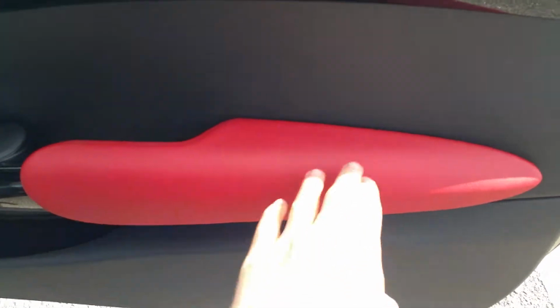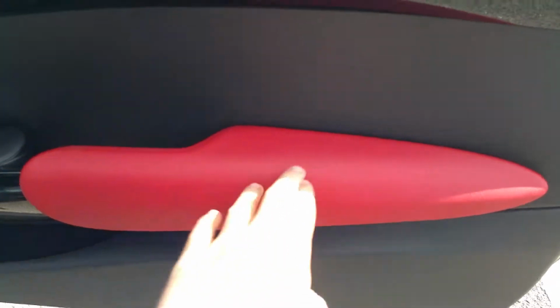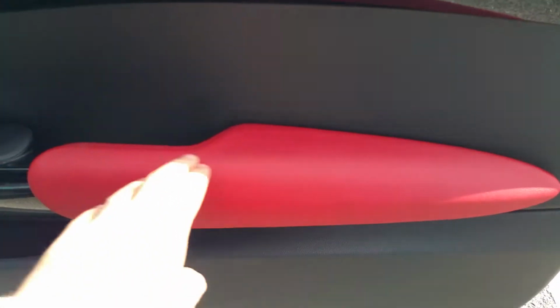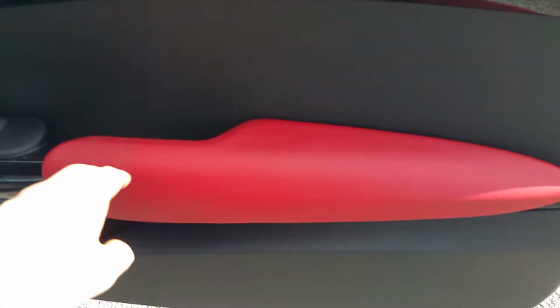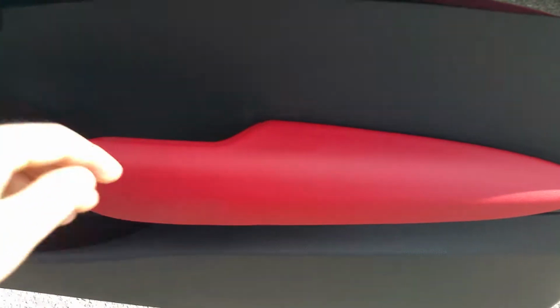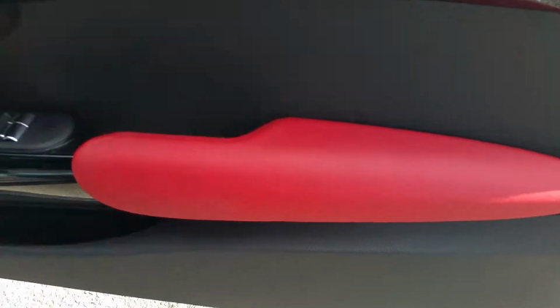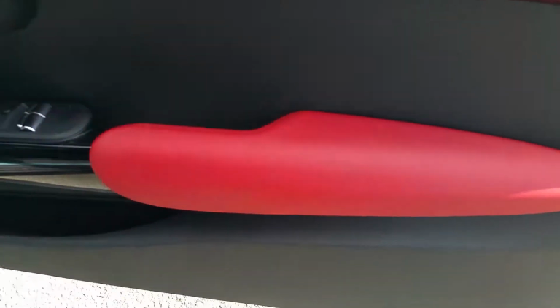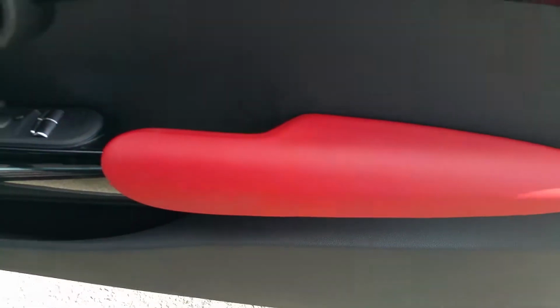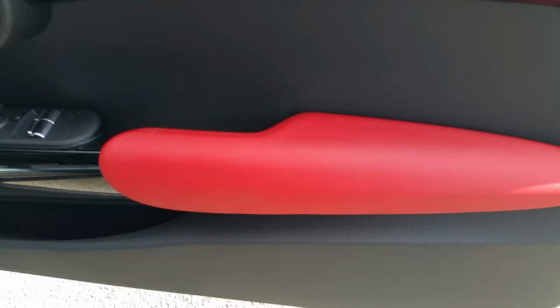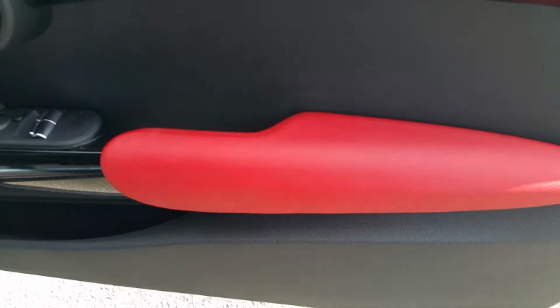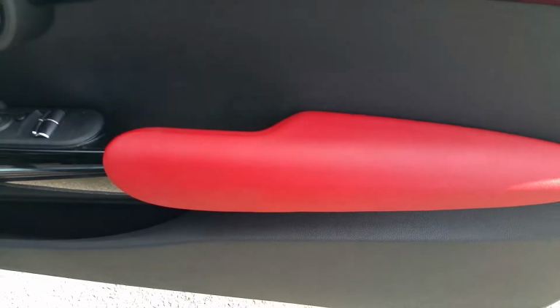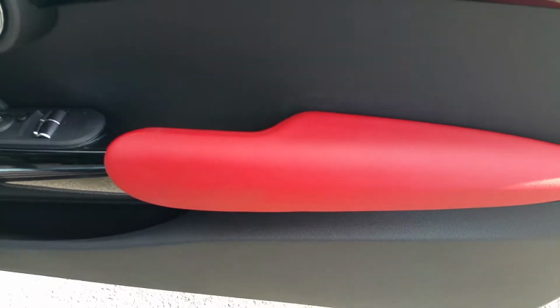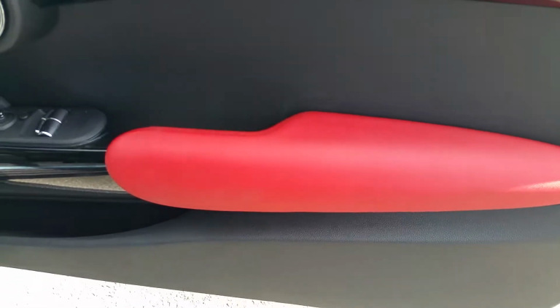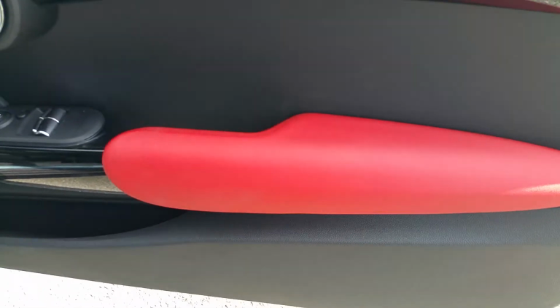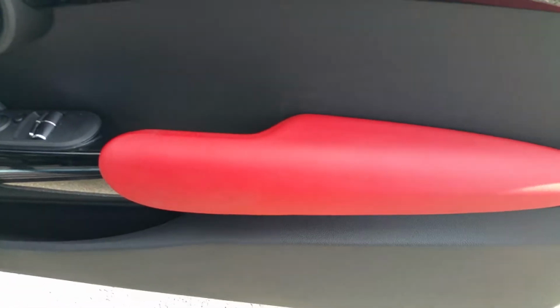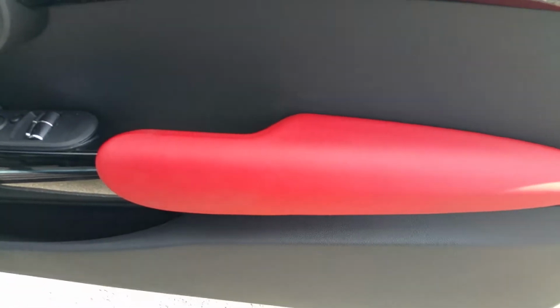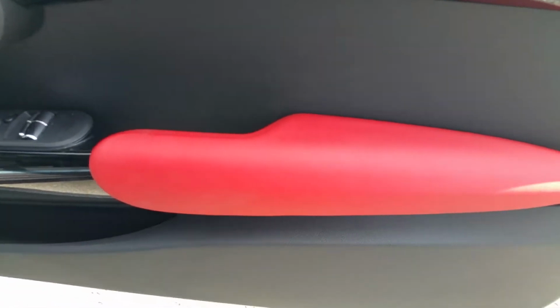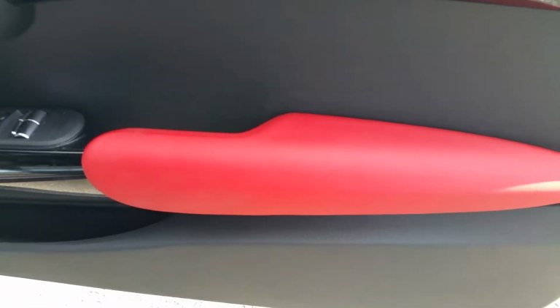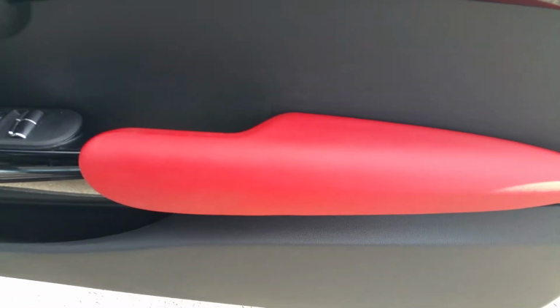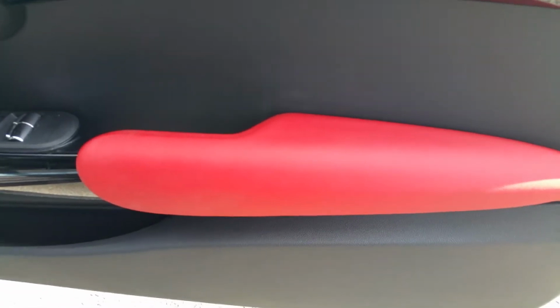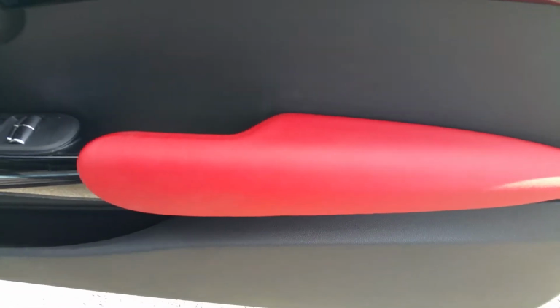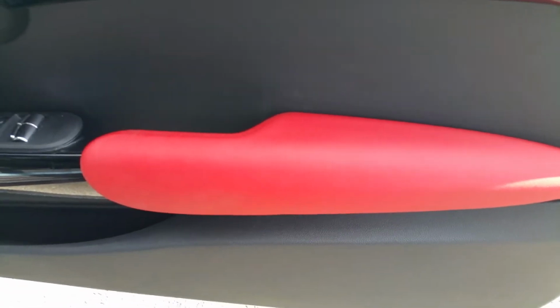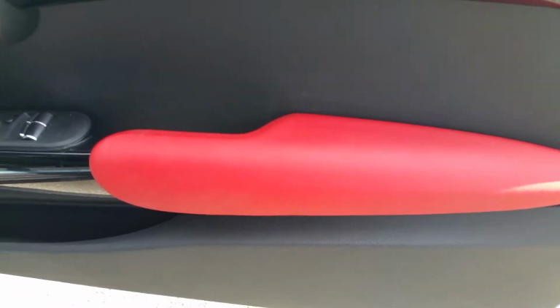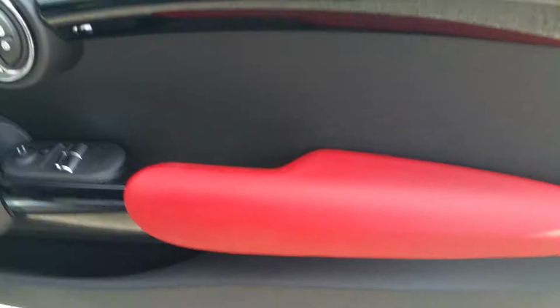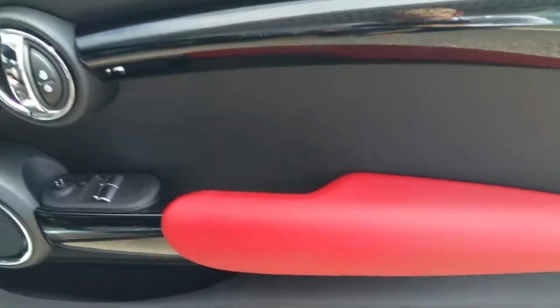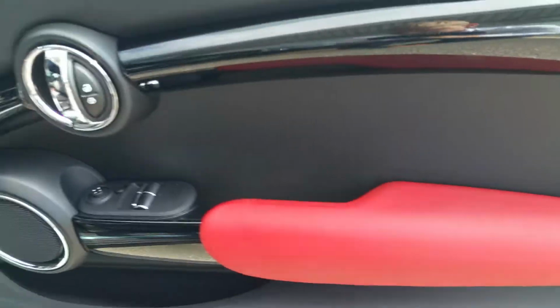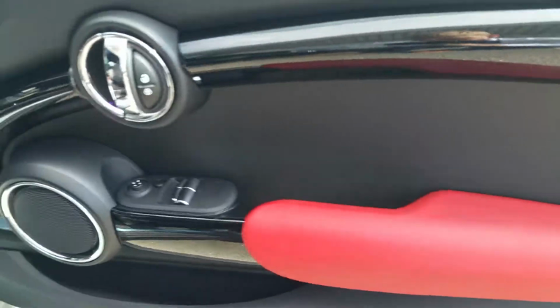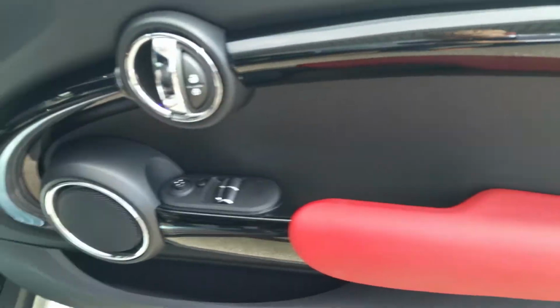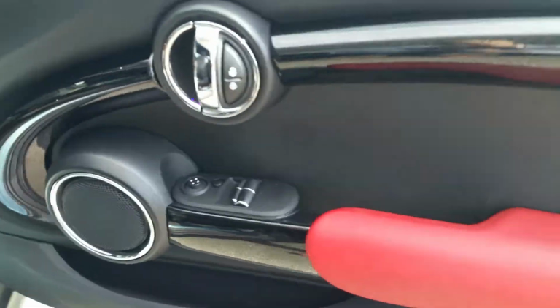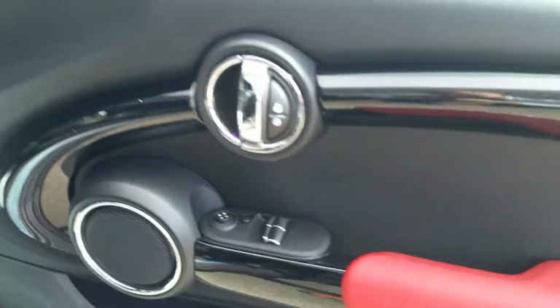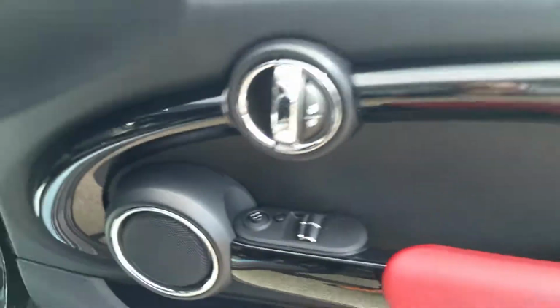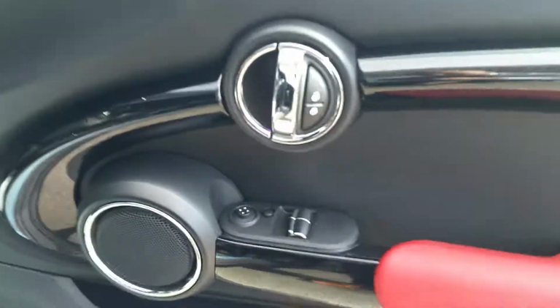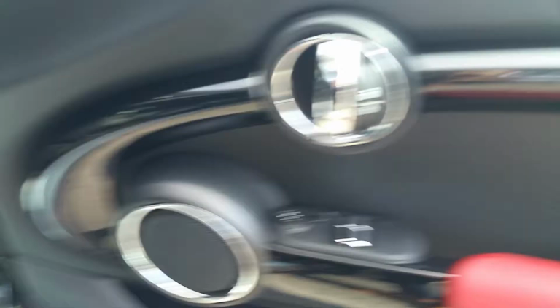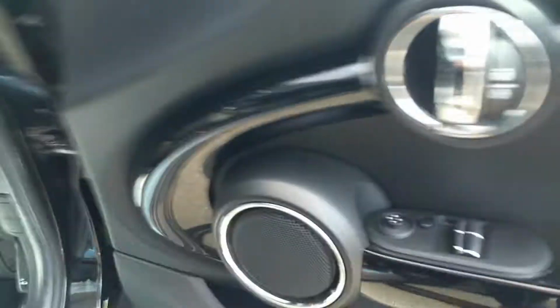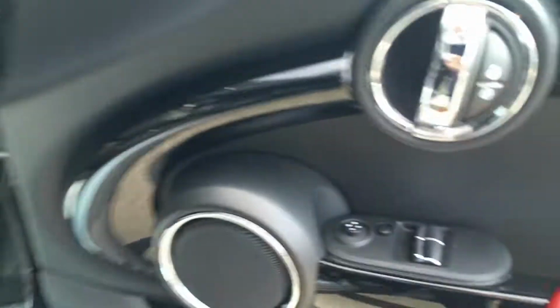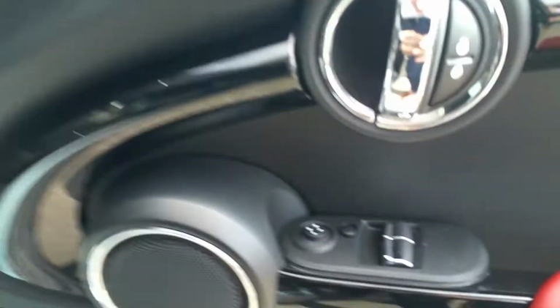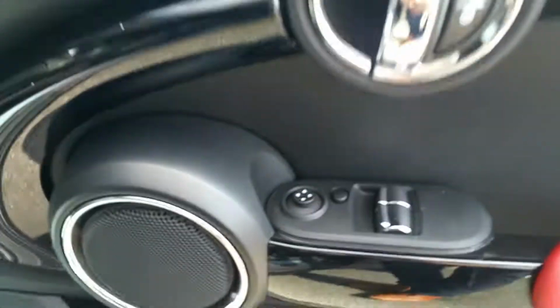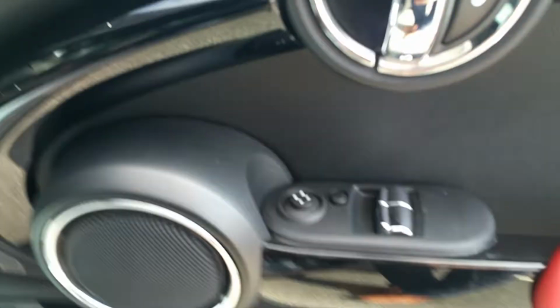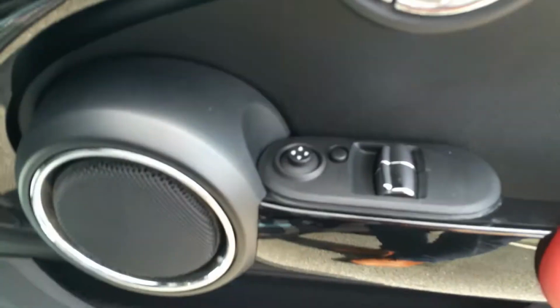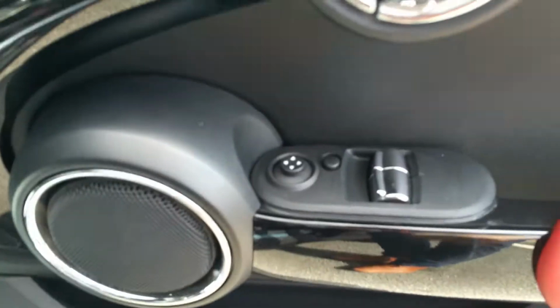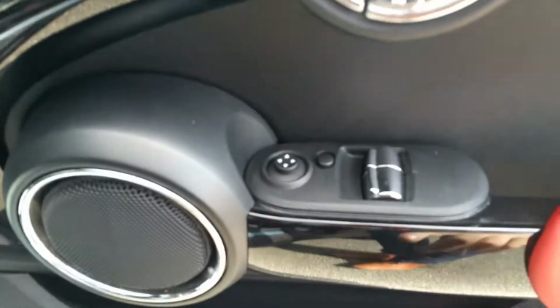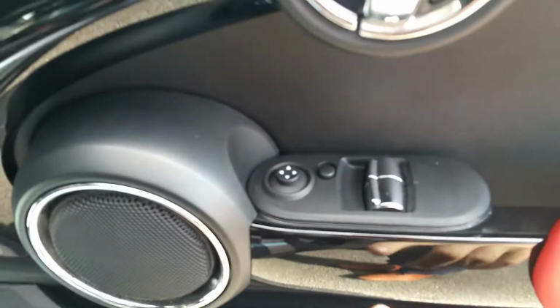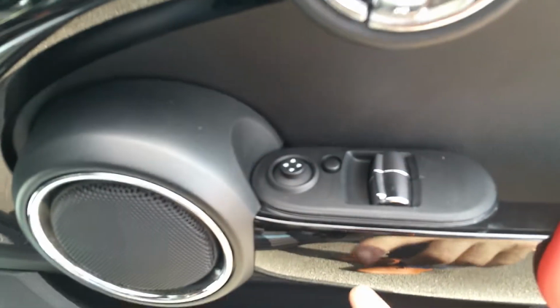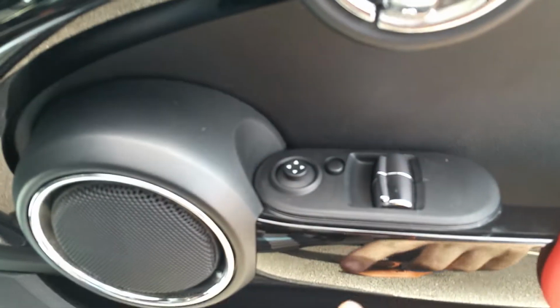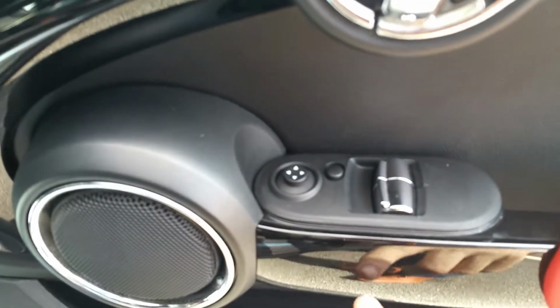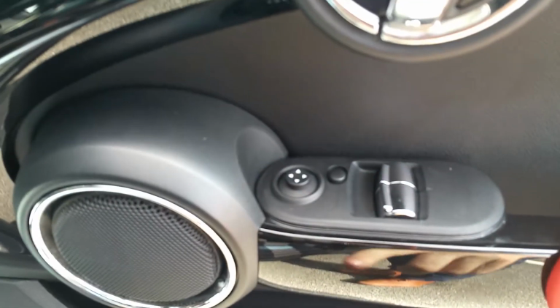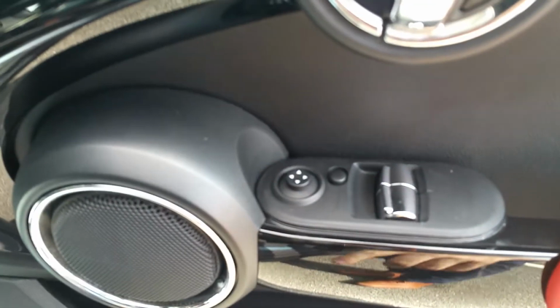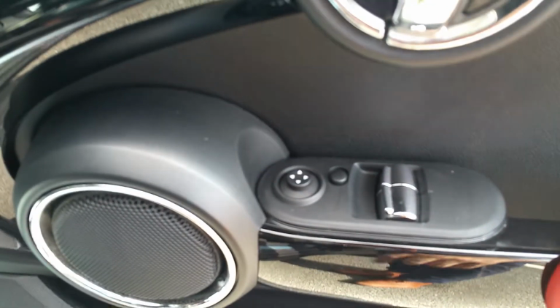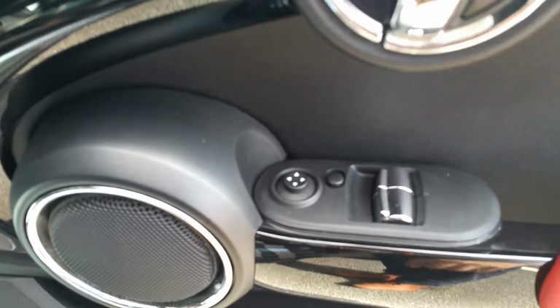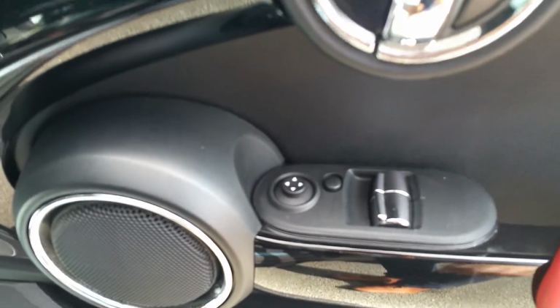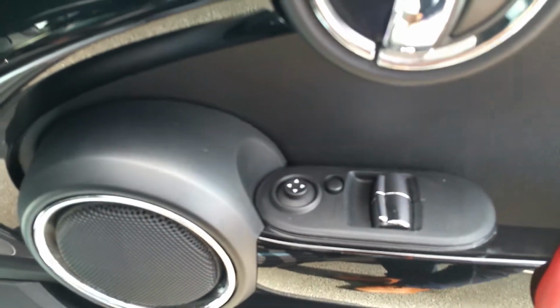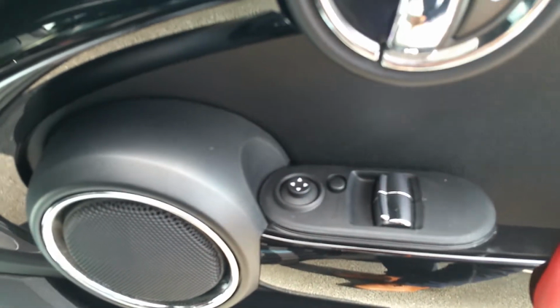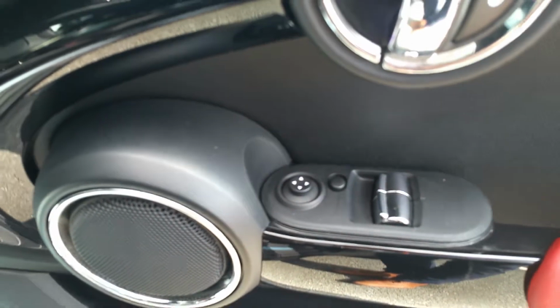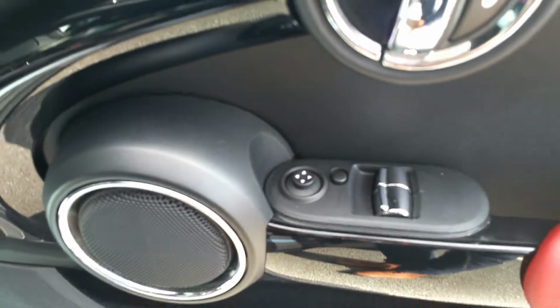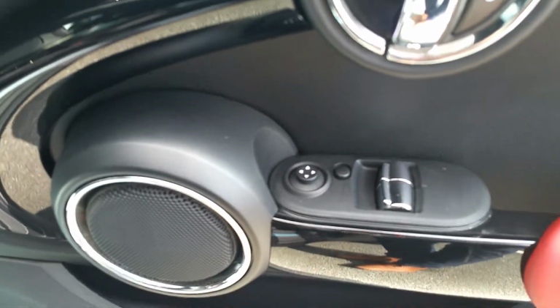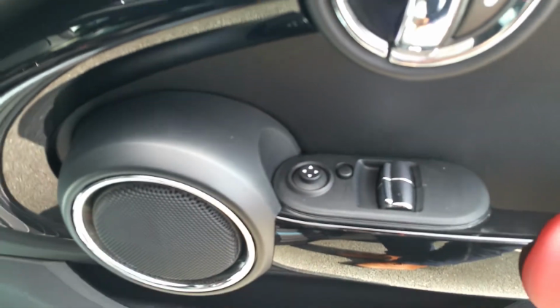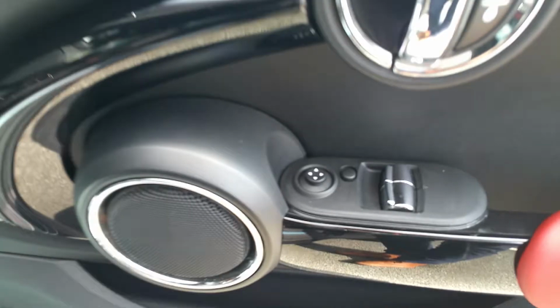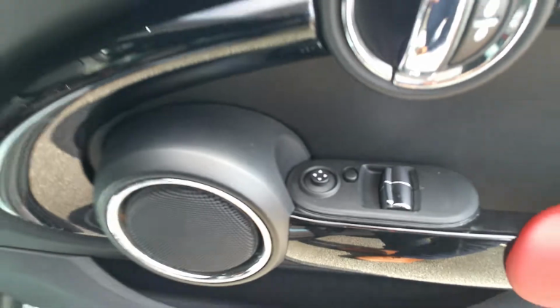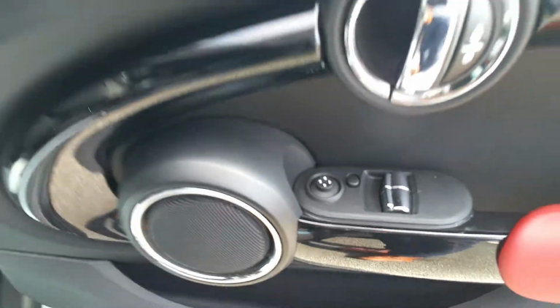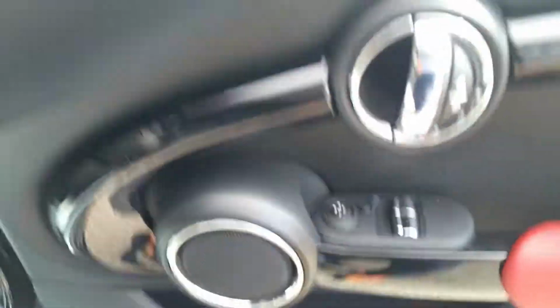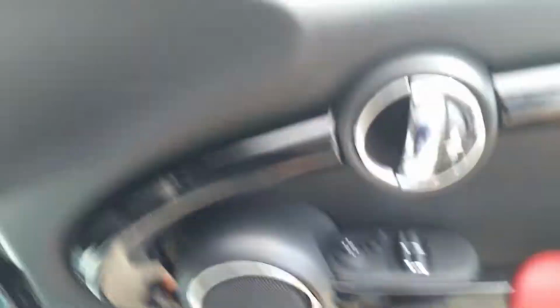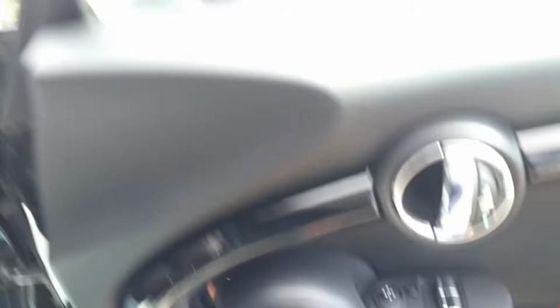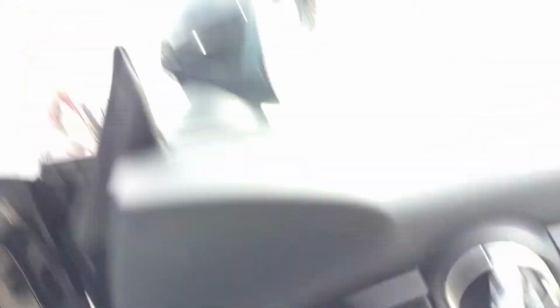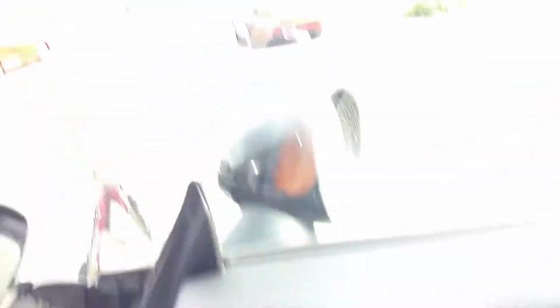First you'll see this lovely red effect that's throughout the car to give it again a bit more prestige, and then you have your electric windows and electric mirrors.